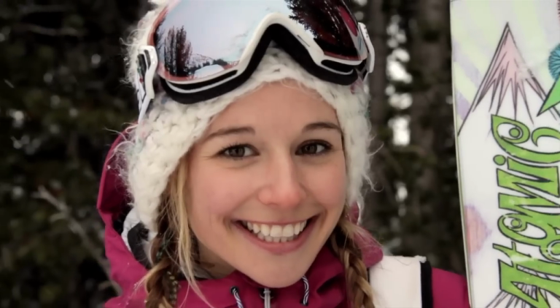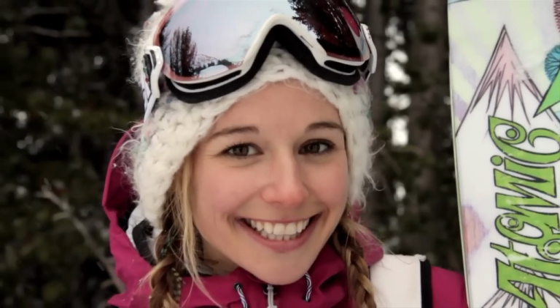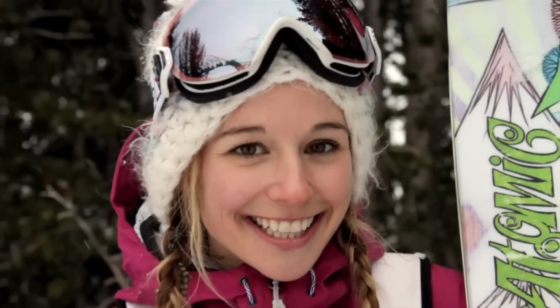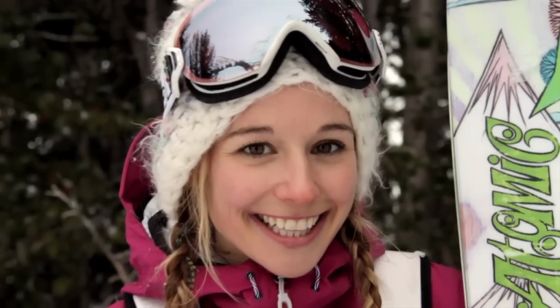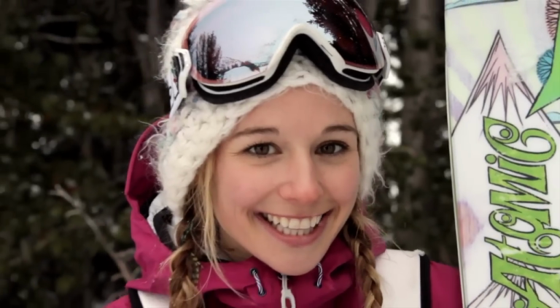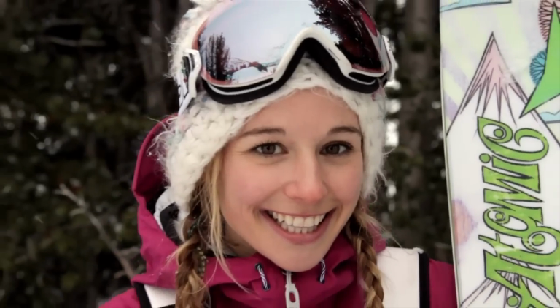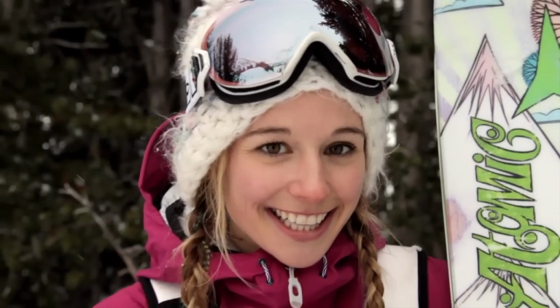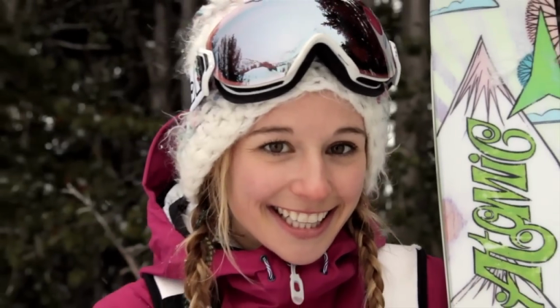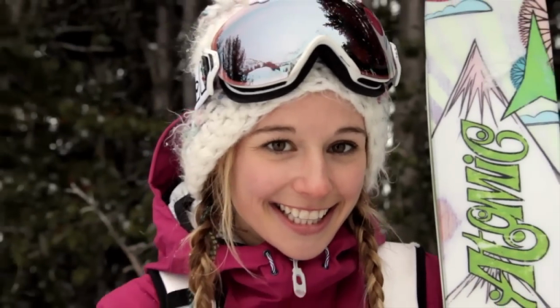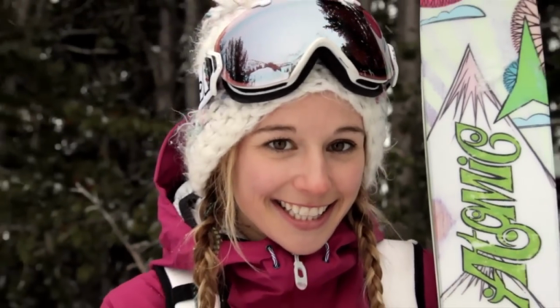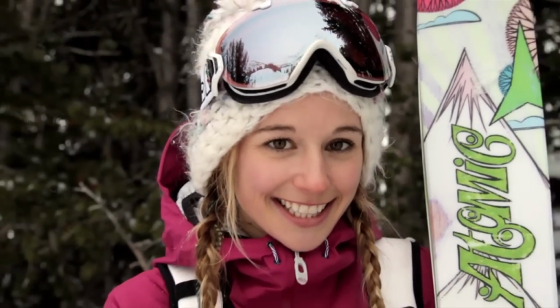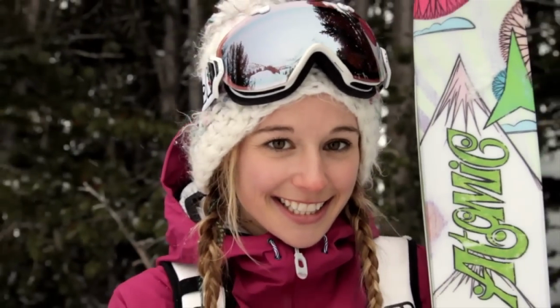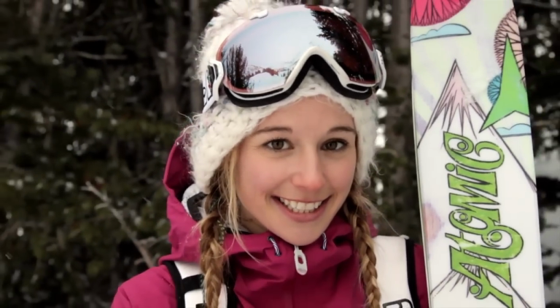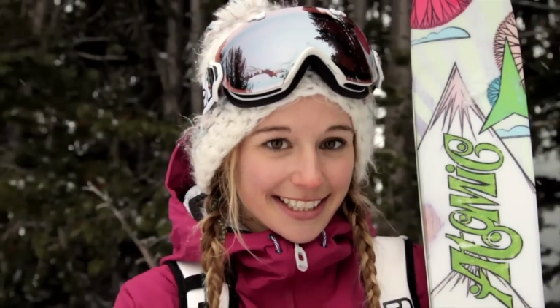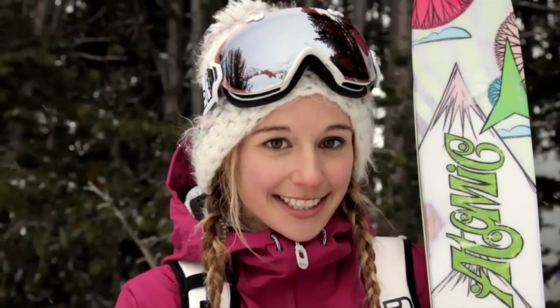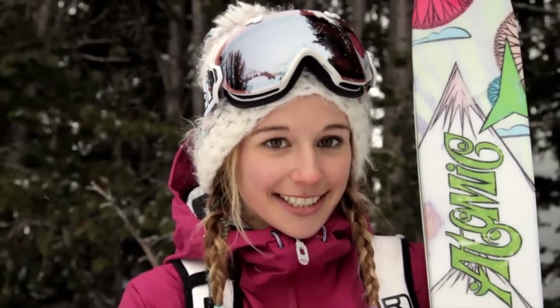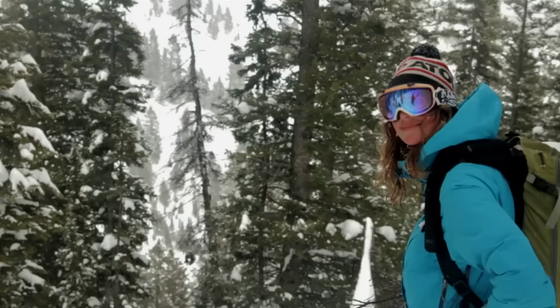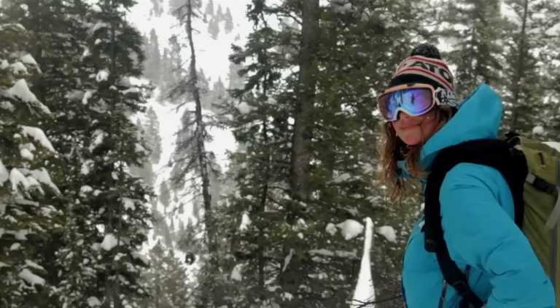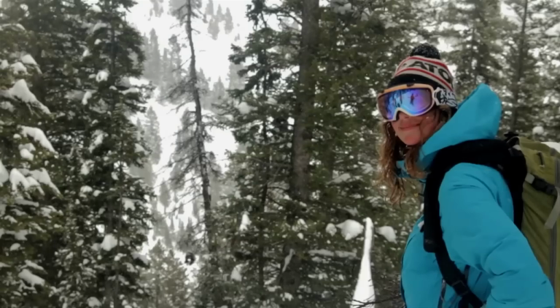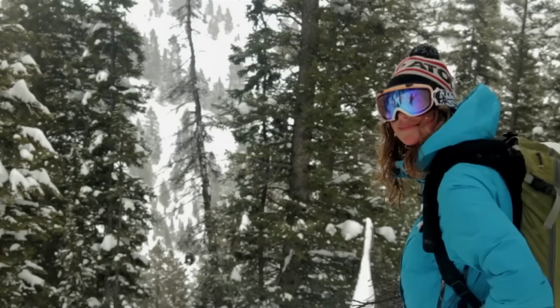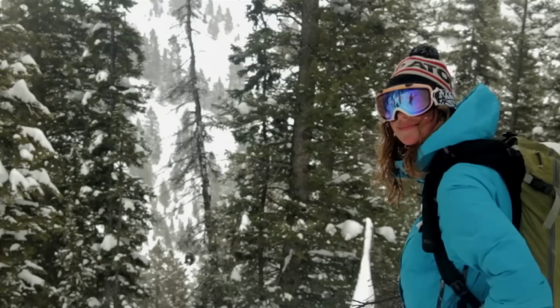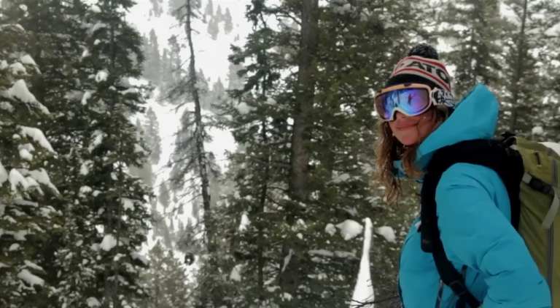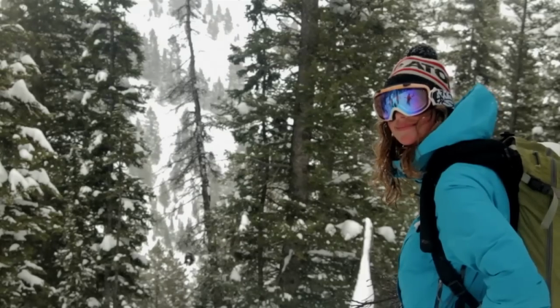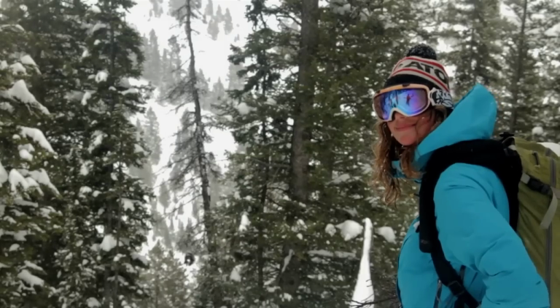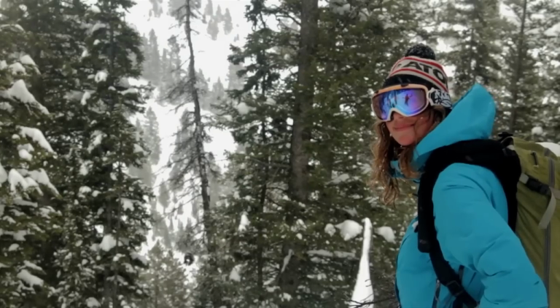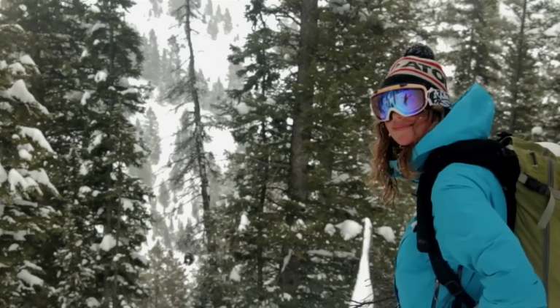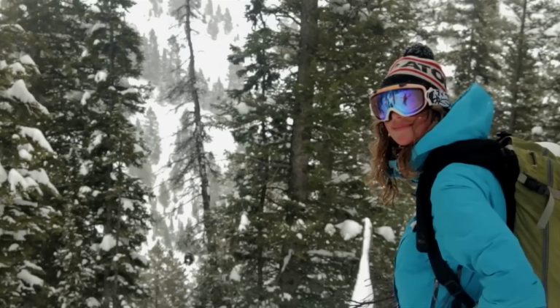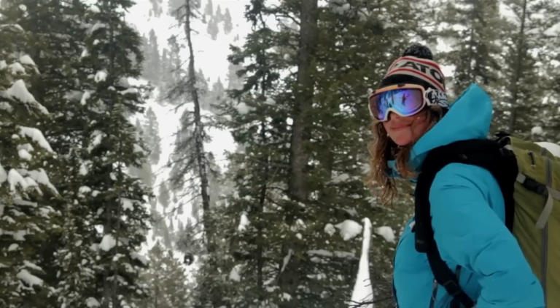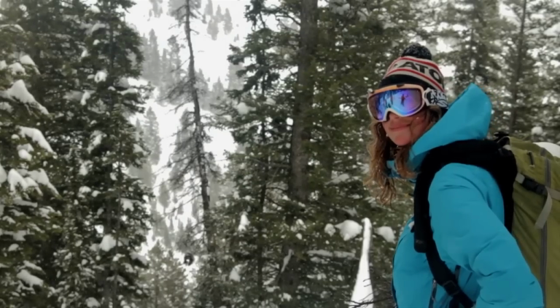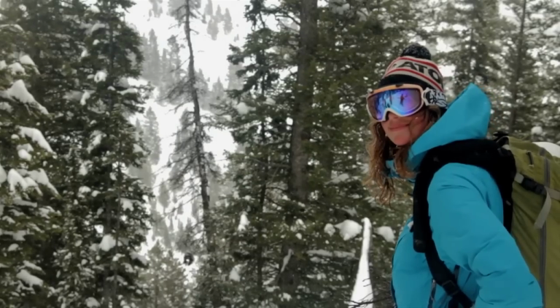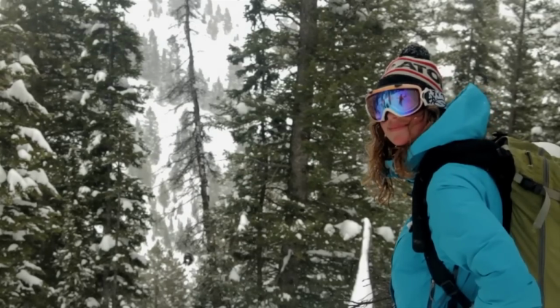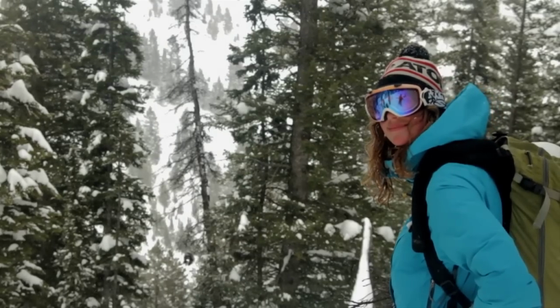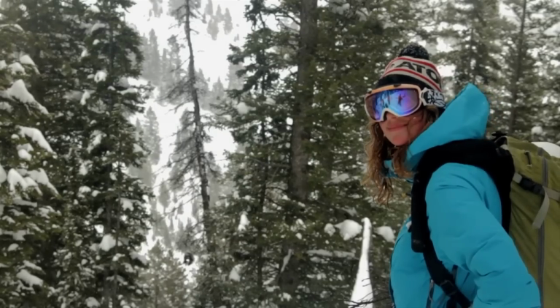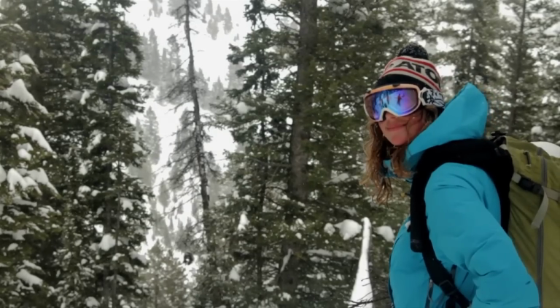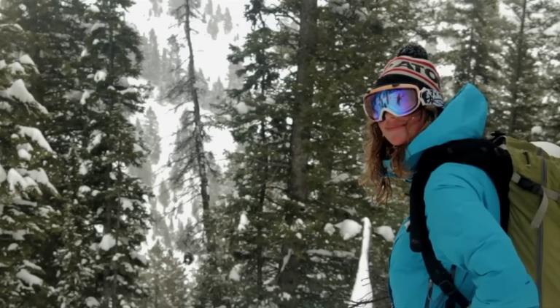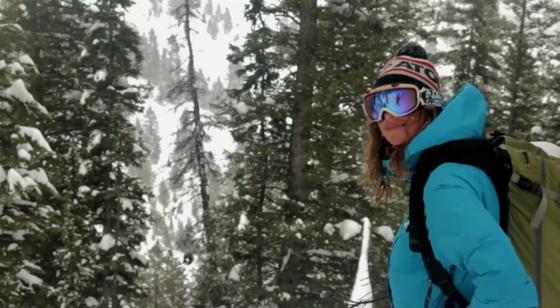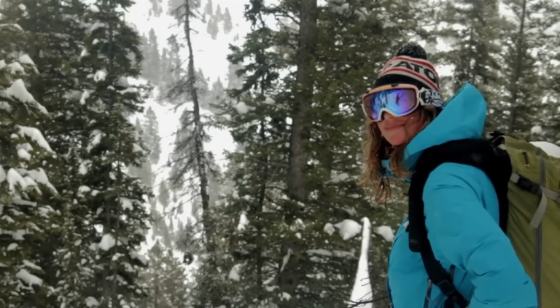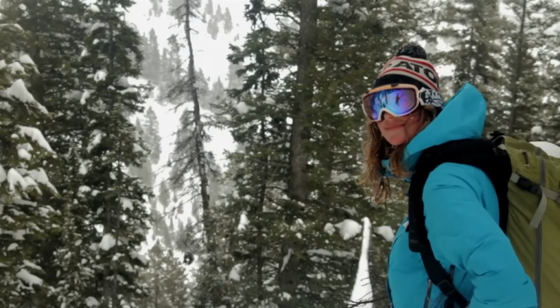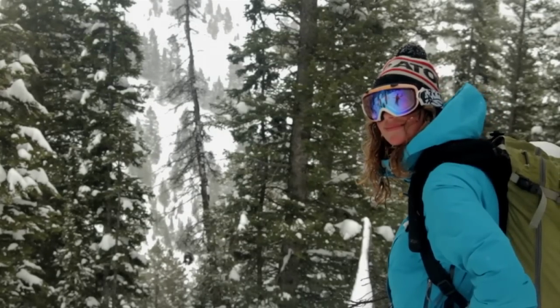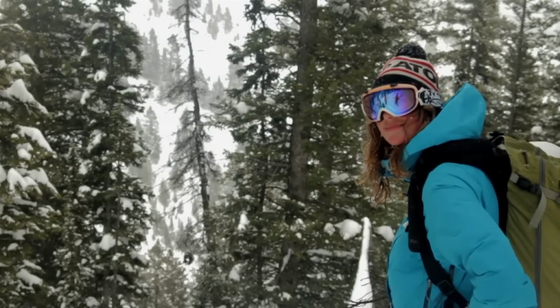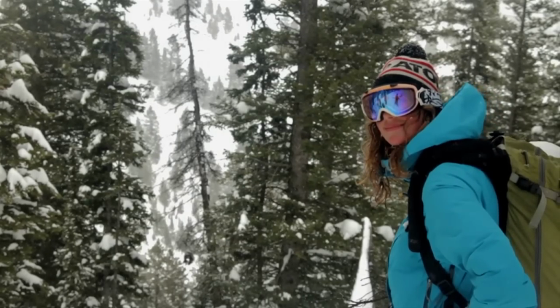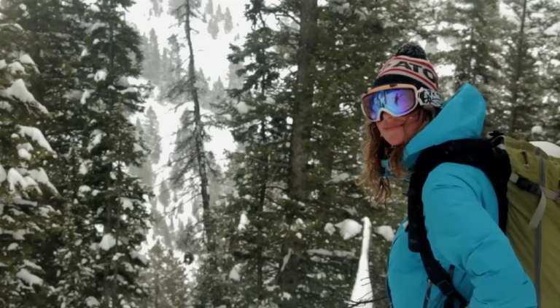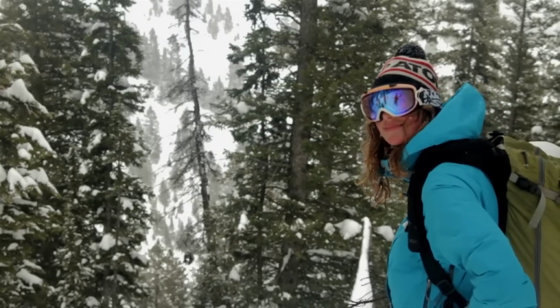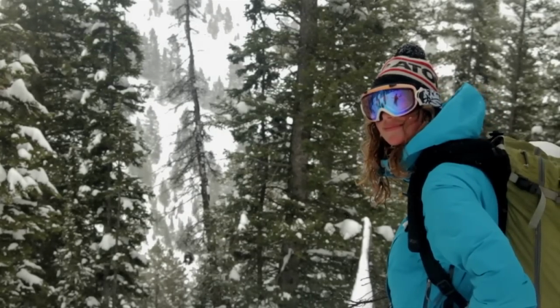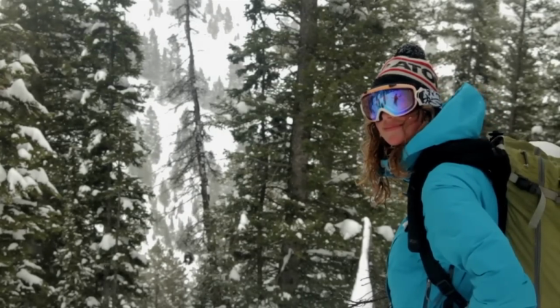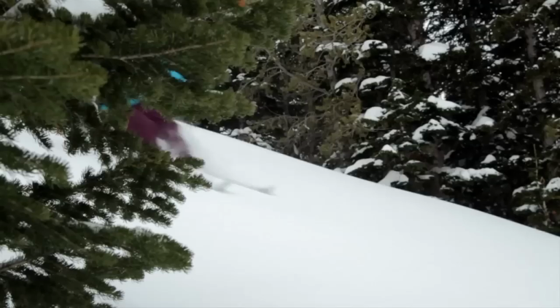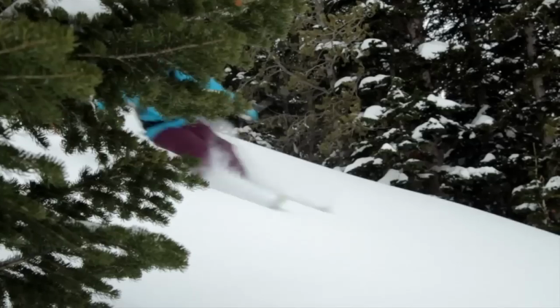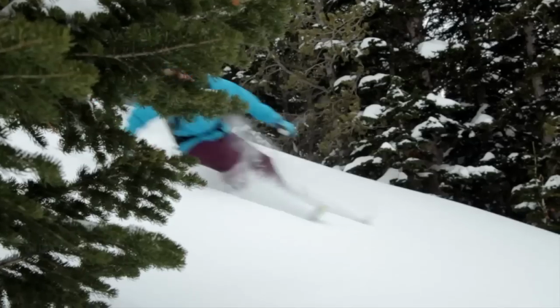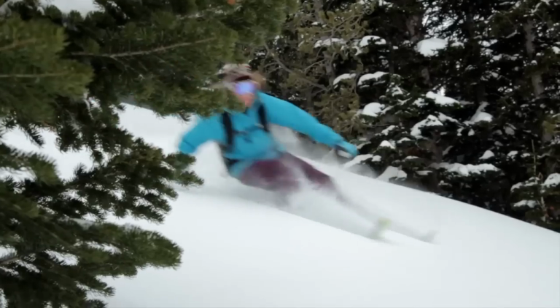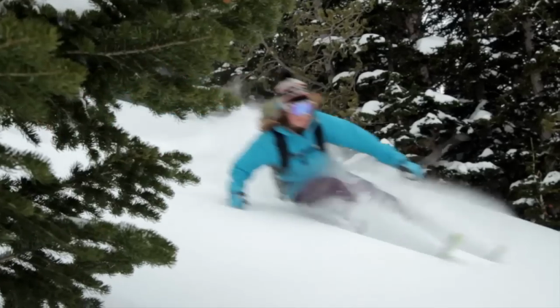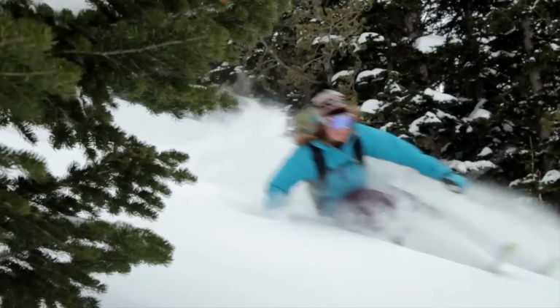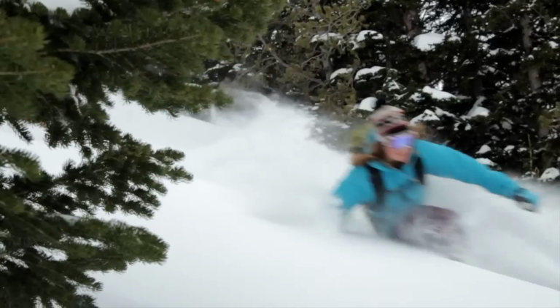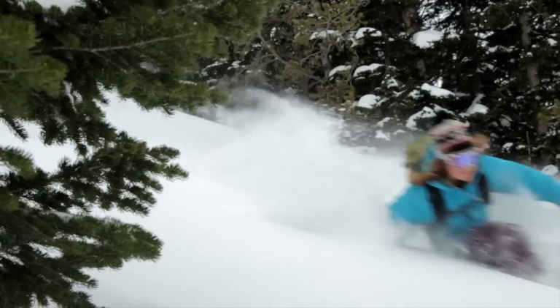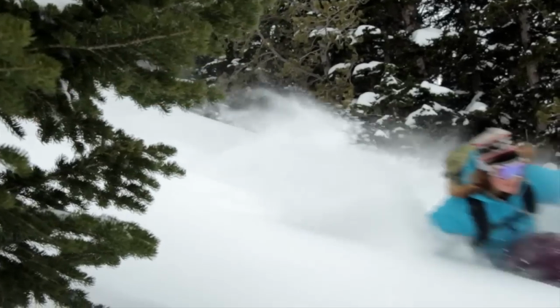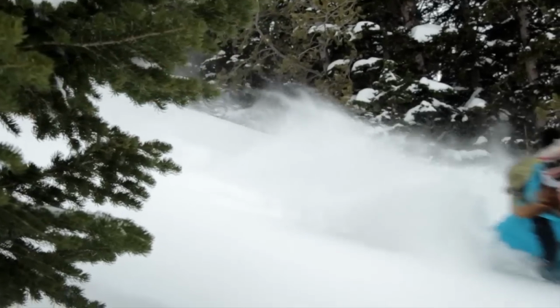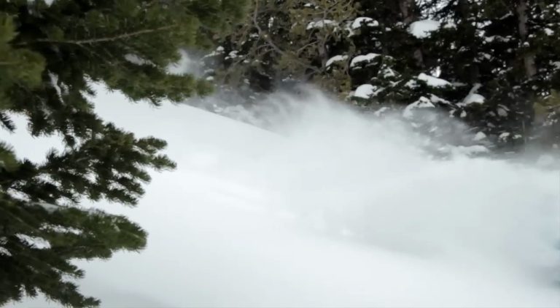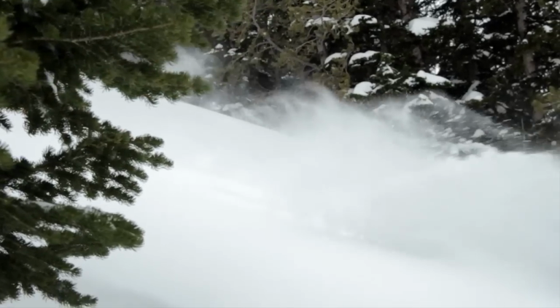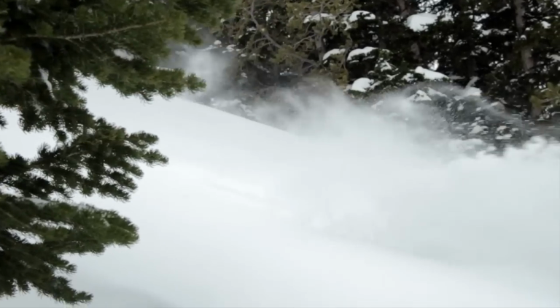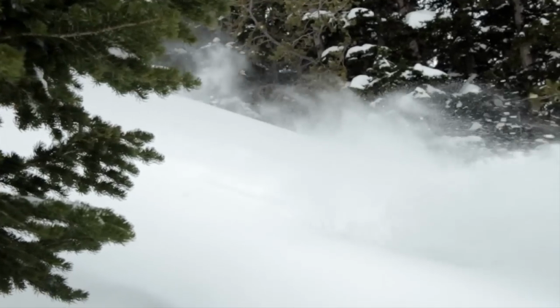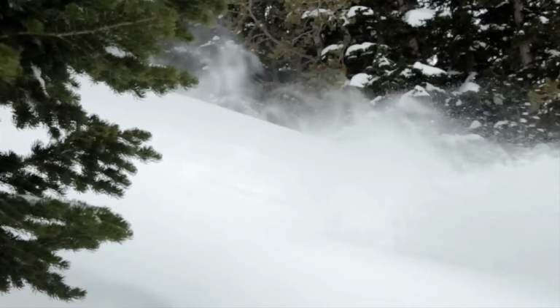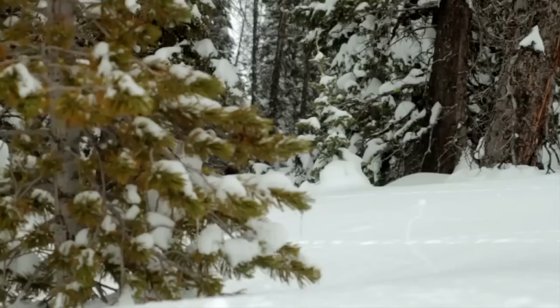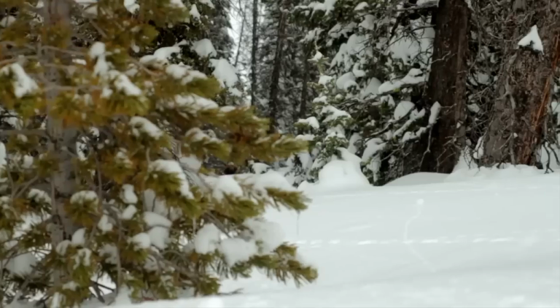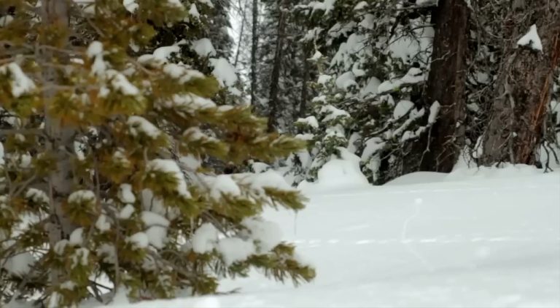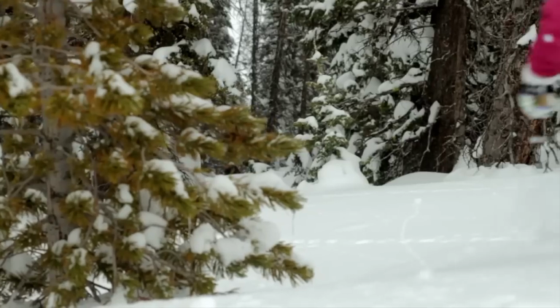Hi, I'm Caroline. I'm Molly Baker and I'm here to talk about the Atomic Century Women's Powder Ski.